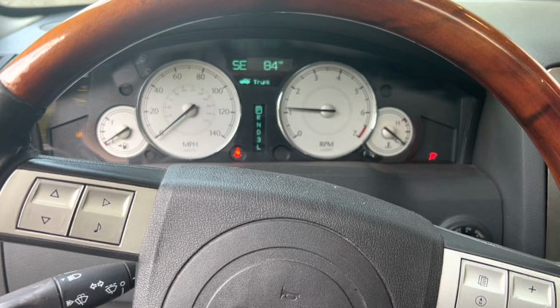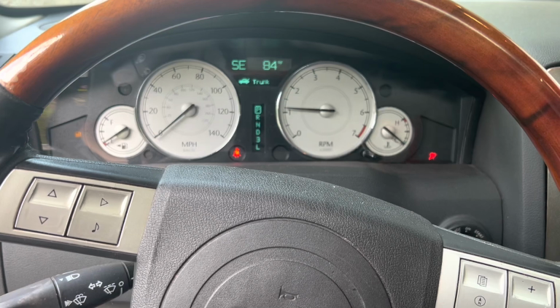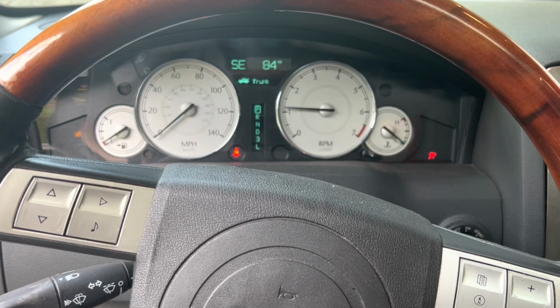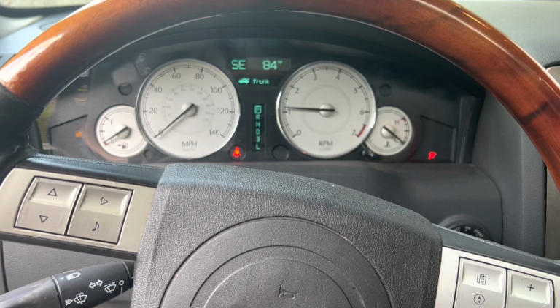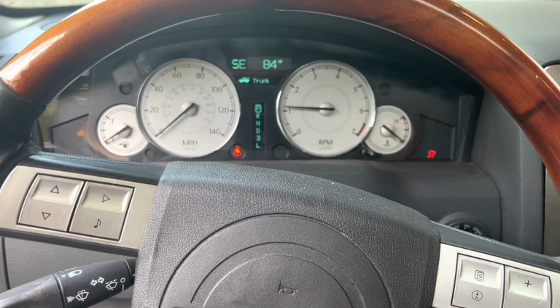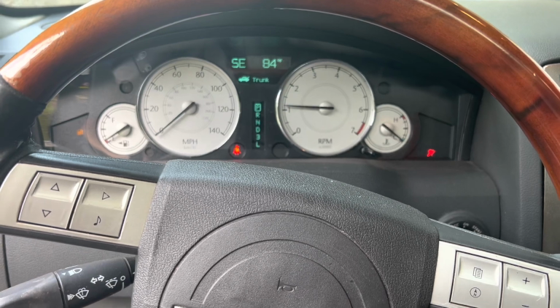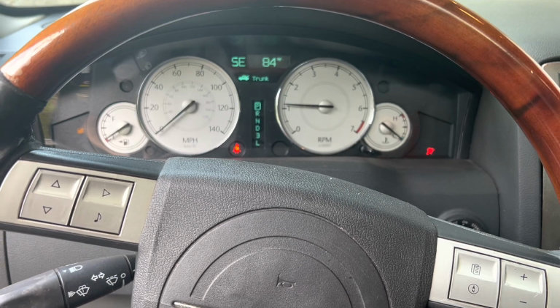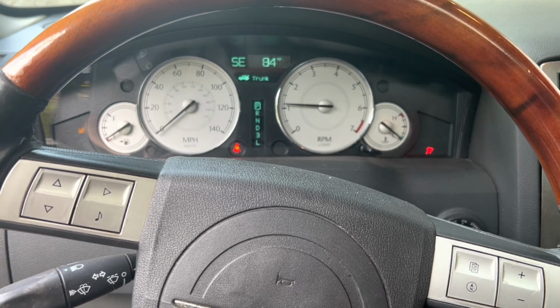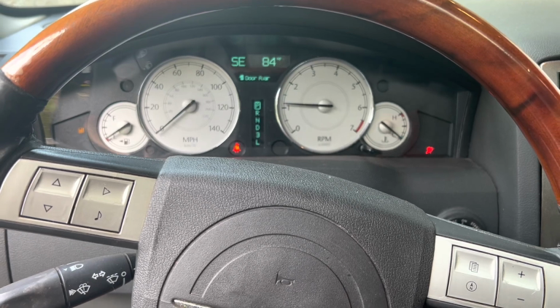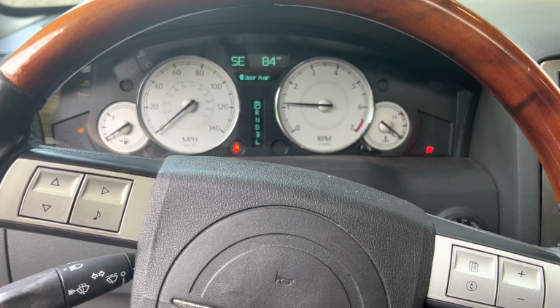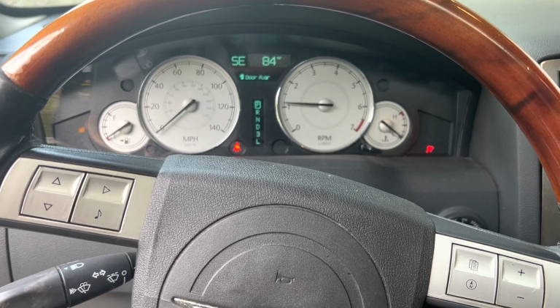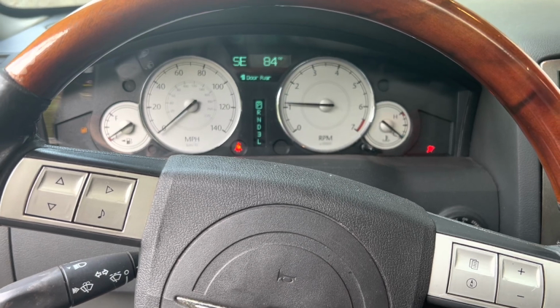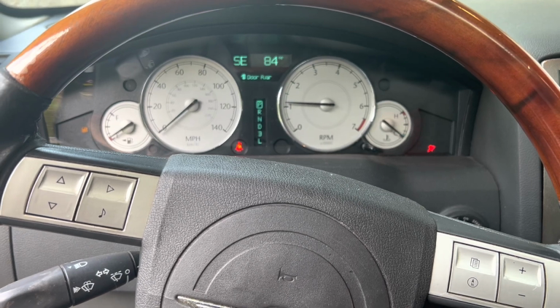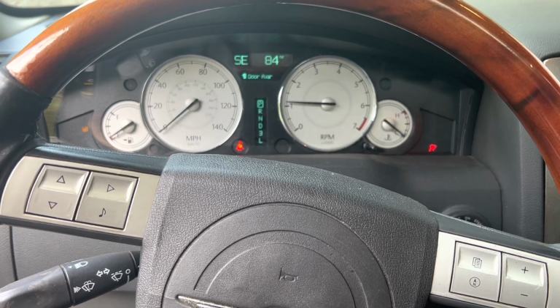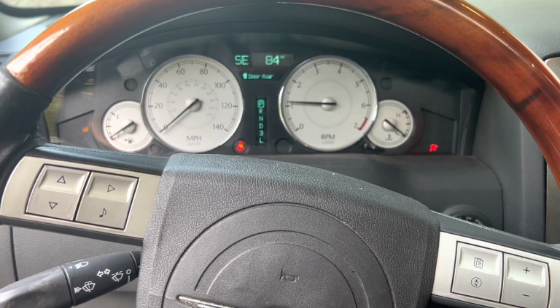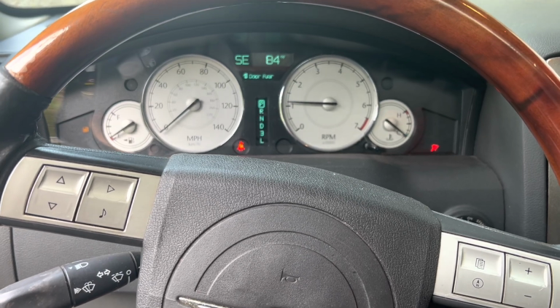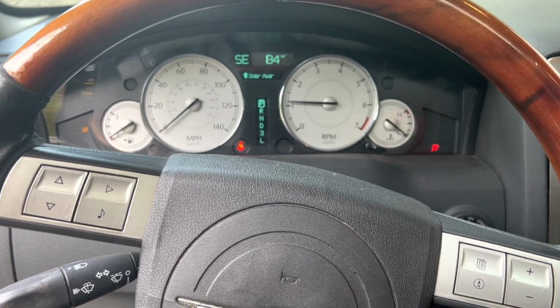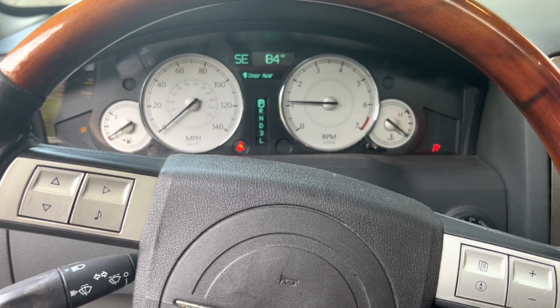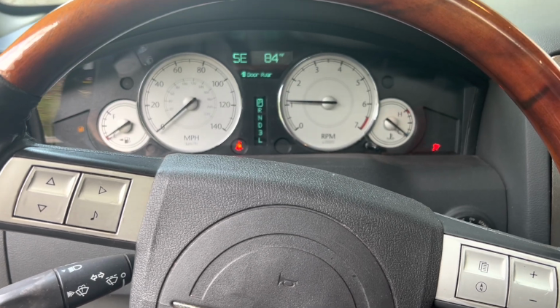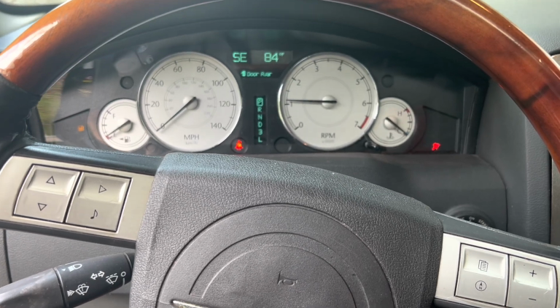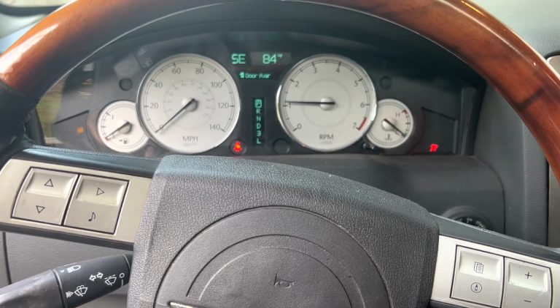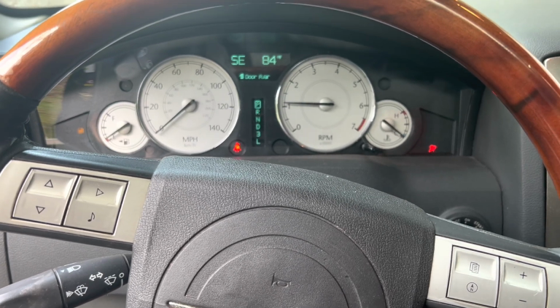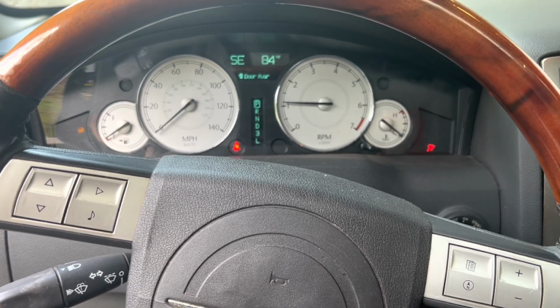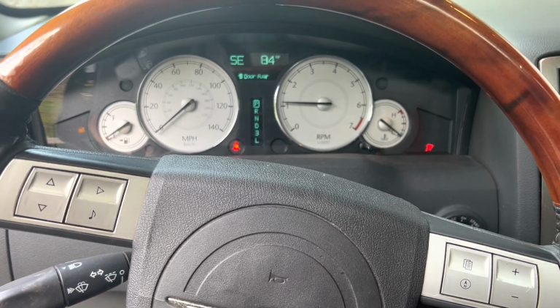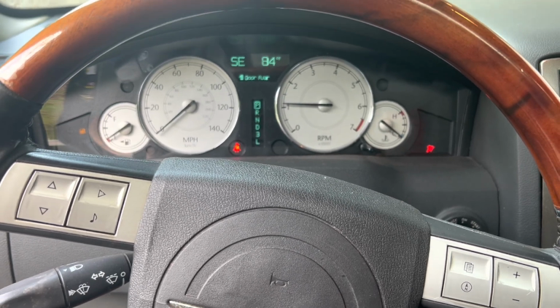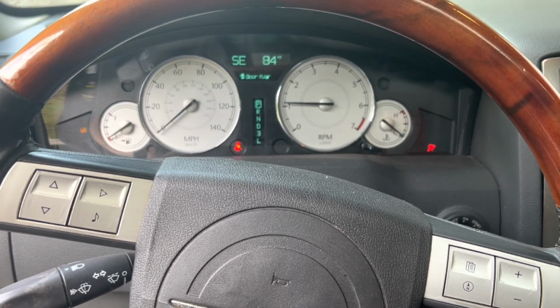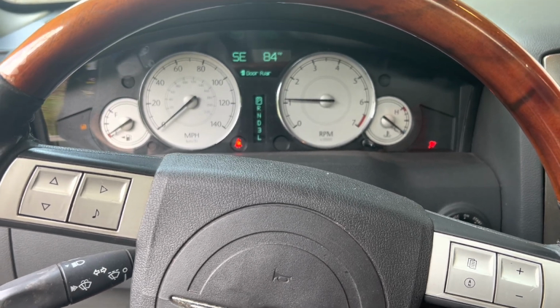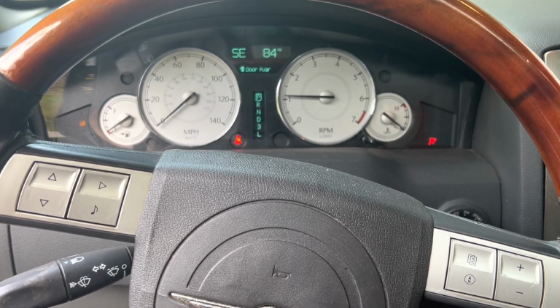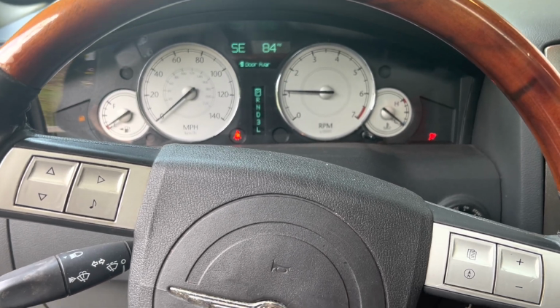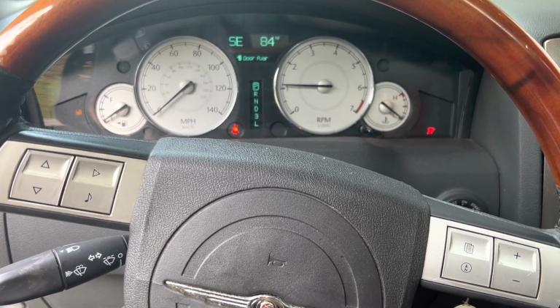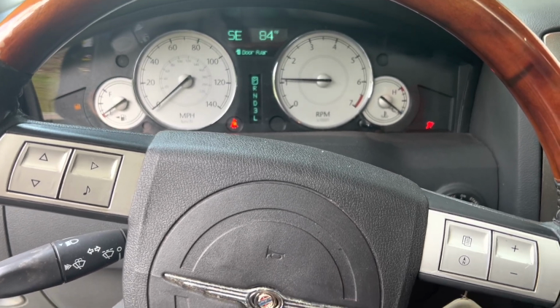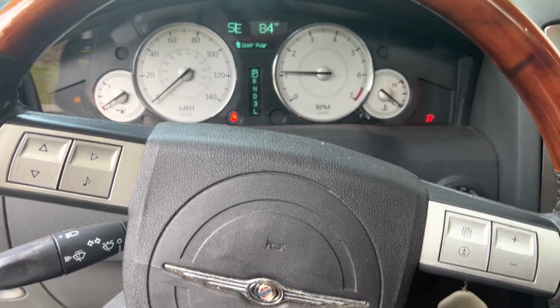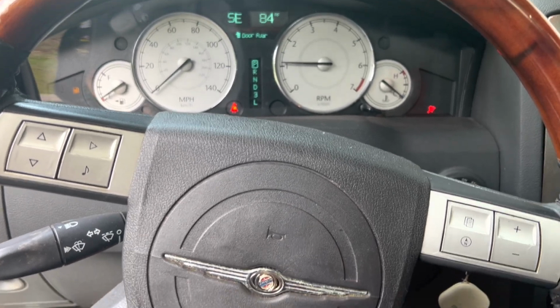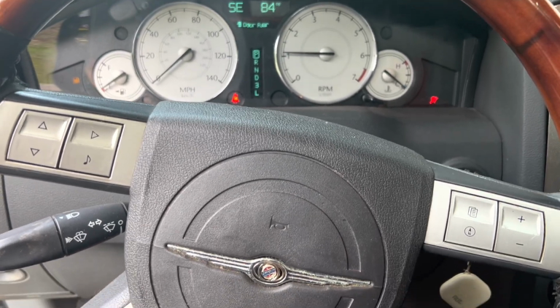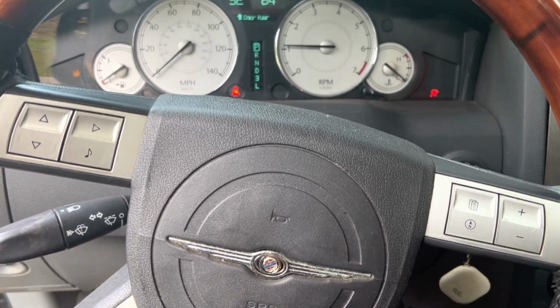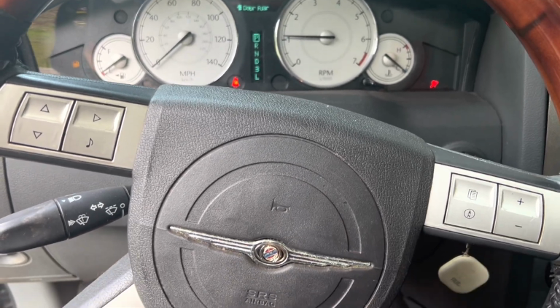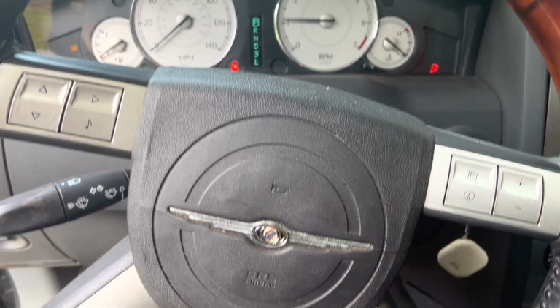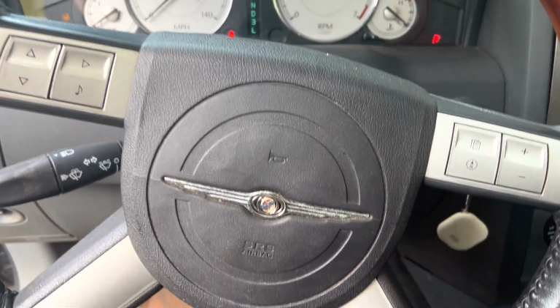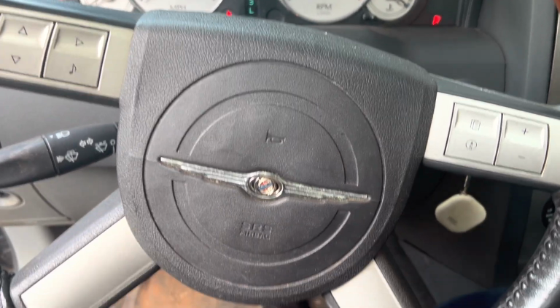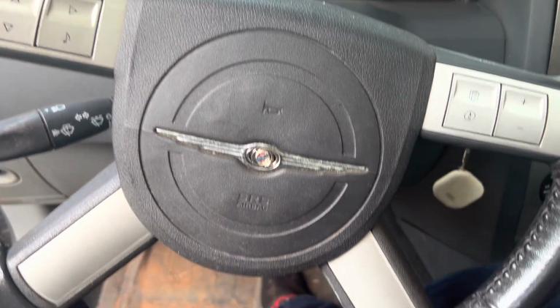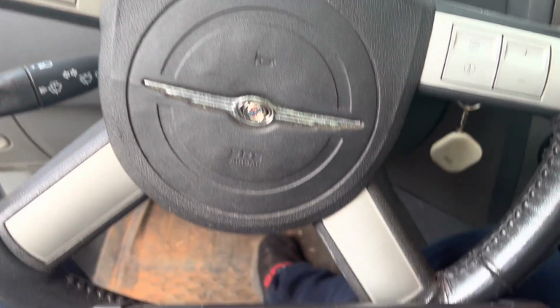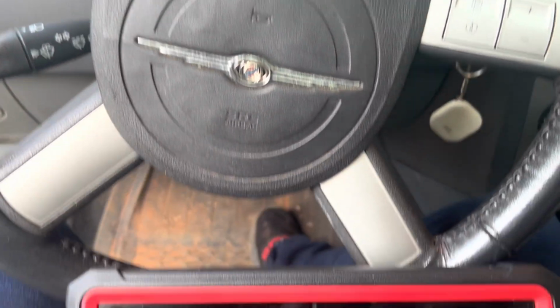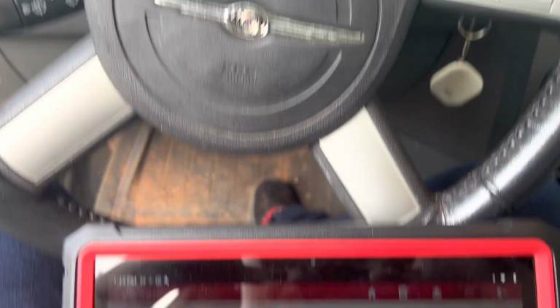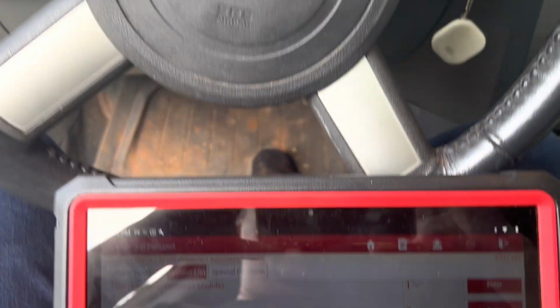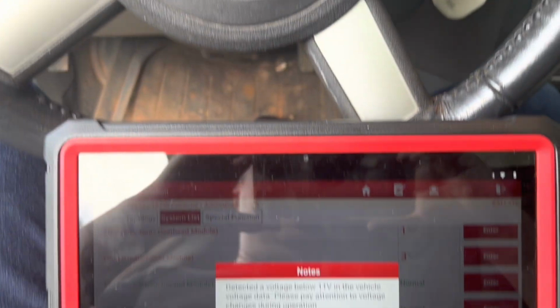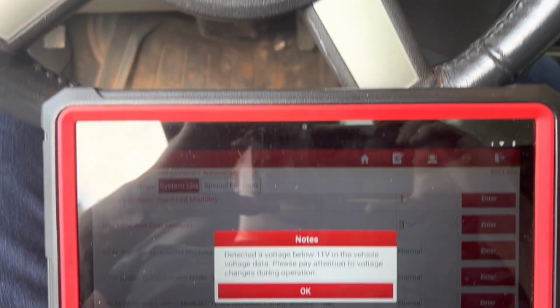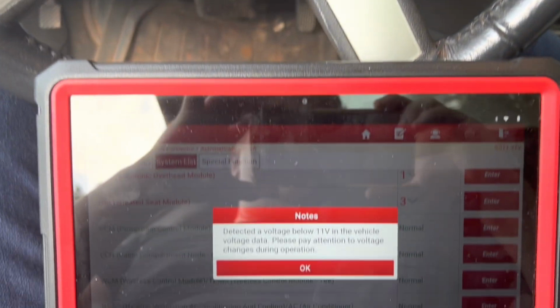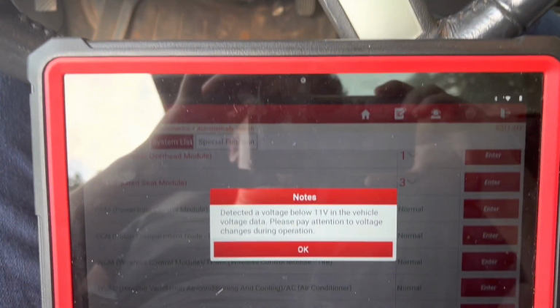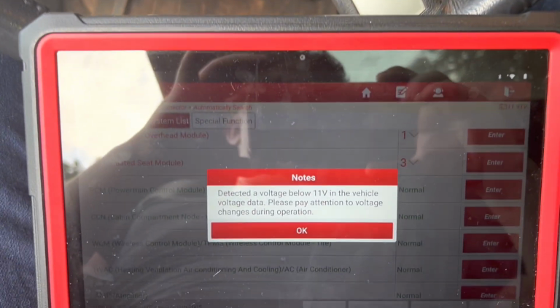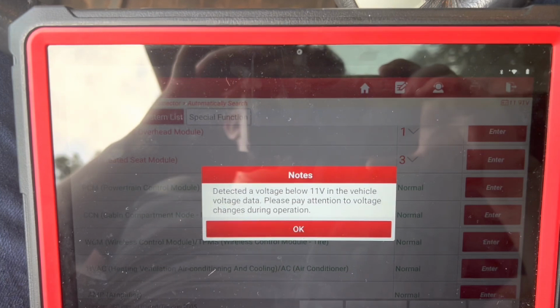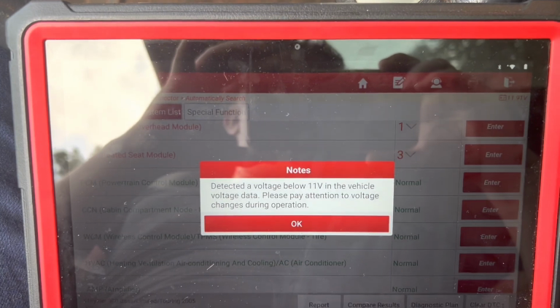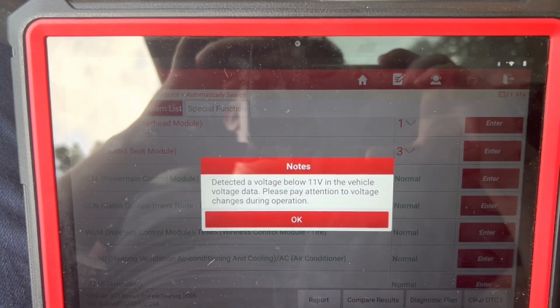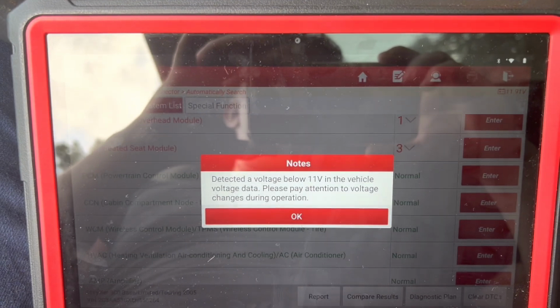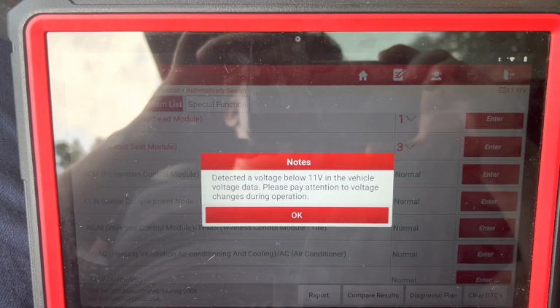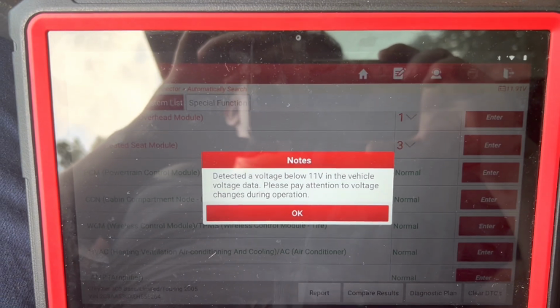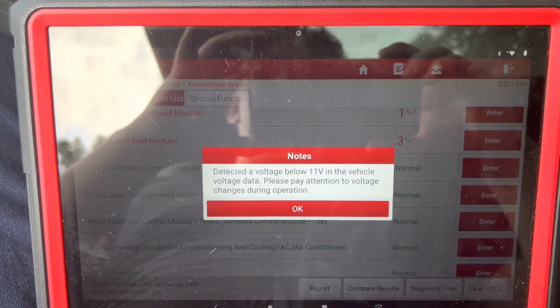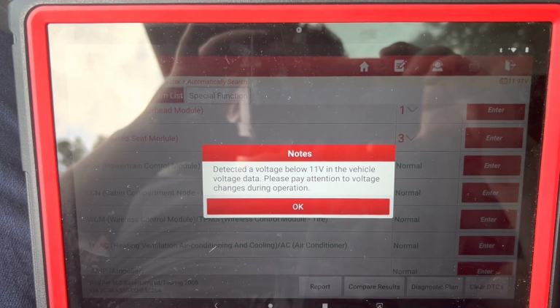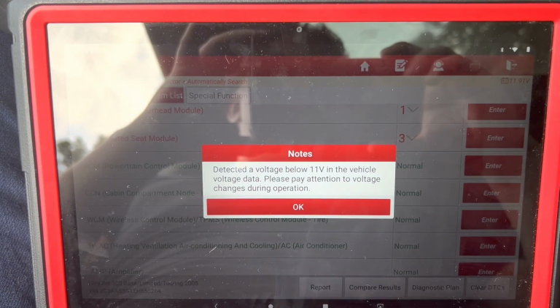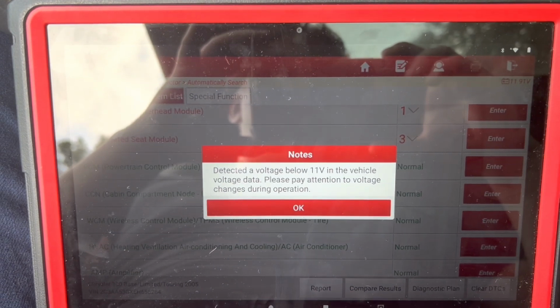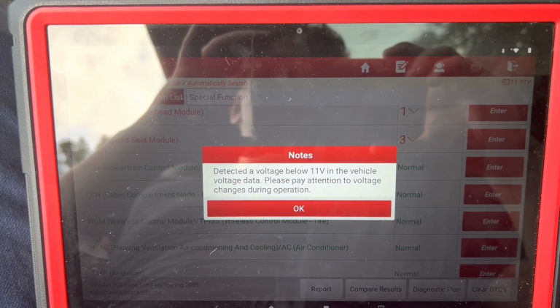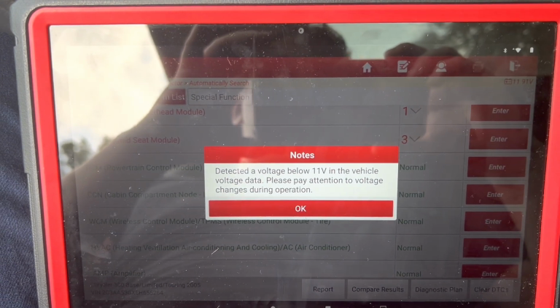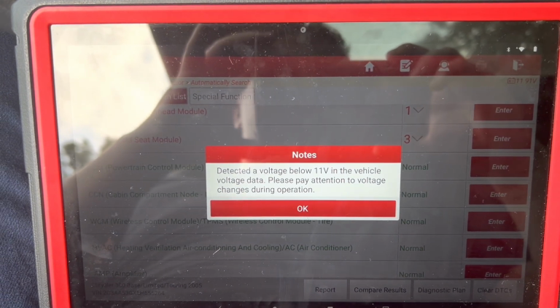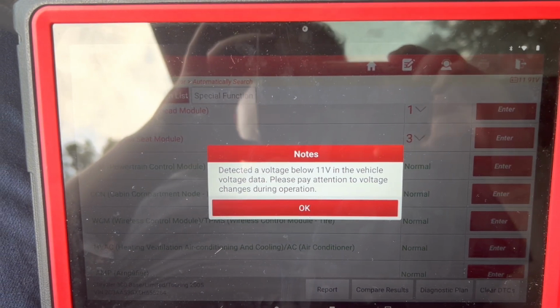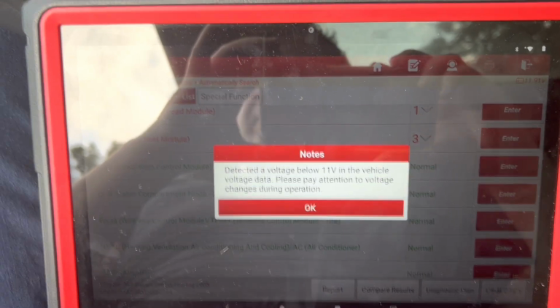Hey guys, I got a Chrysler 300 Limited here — this is my vehicle and we have a problem with the alternator.